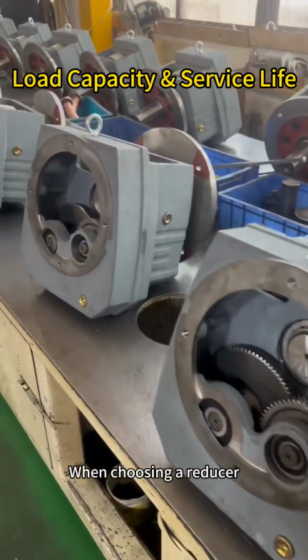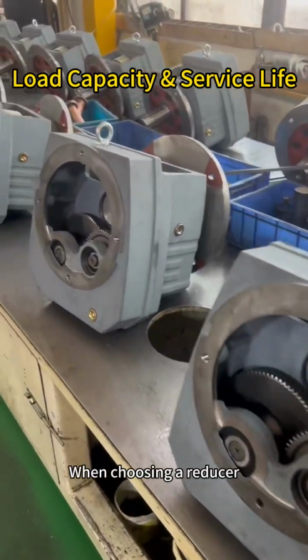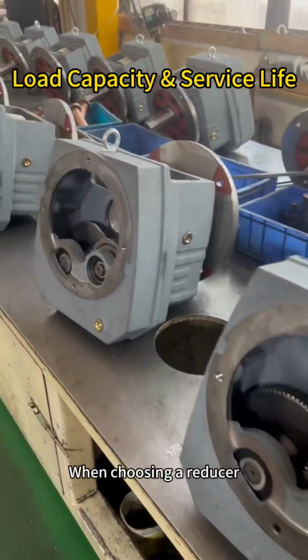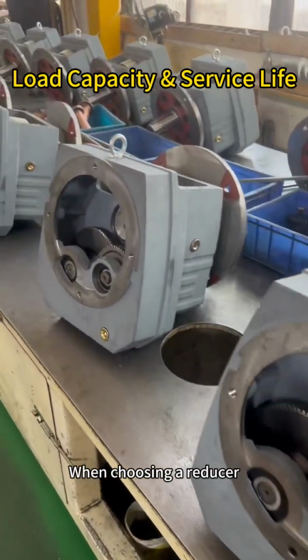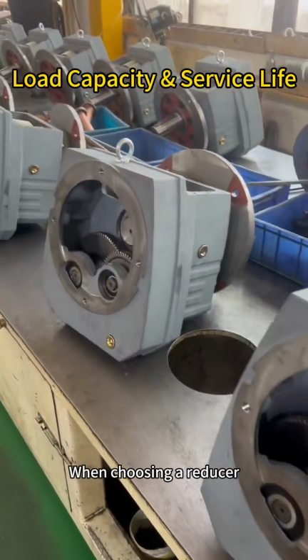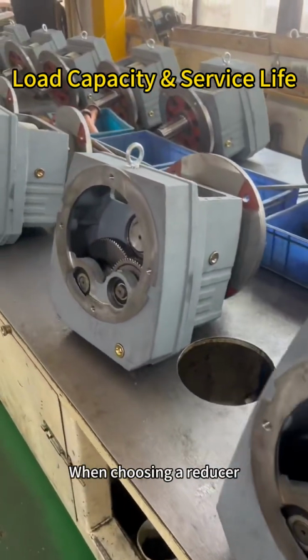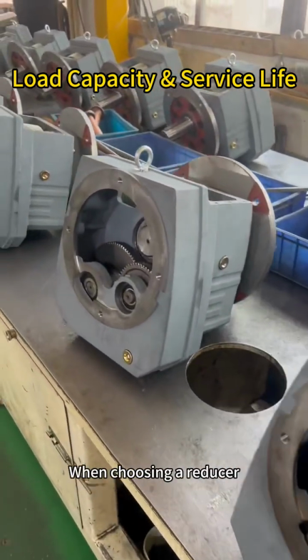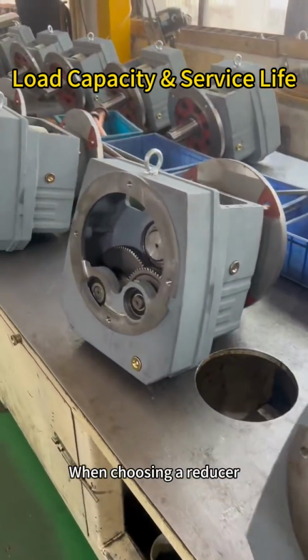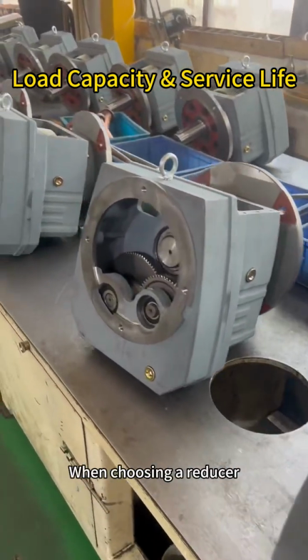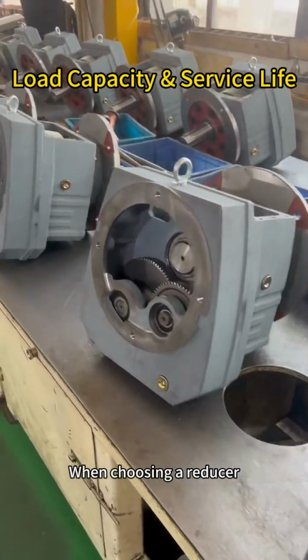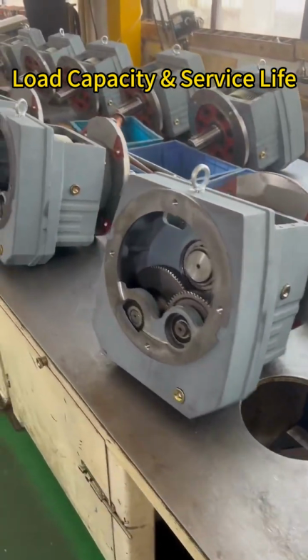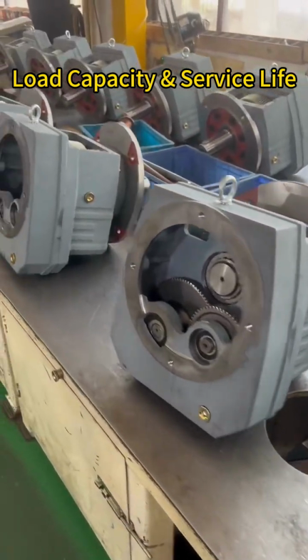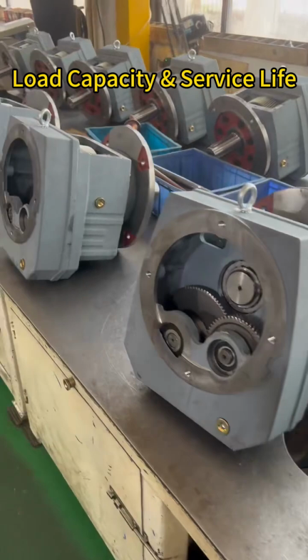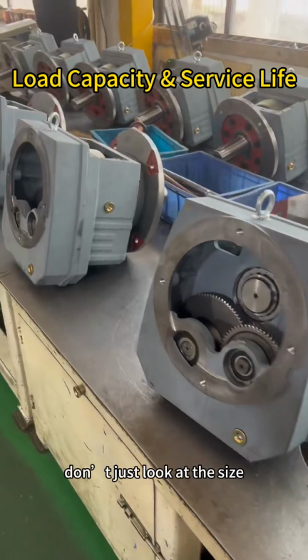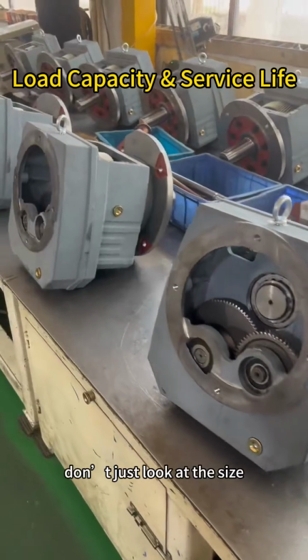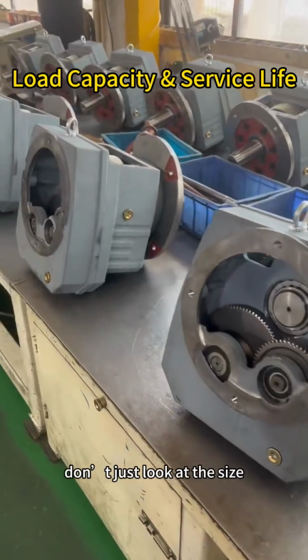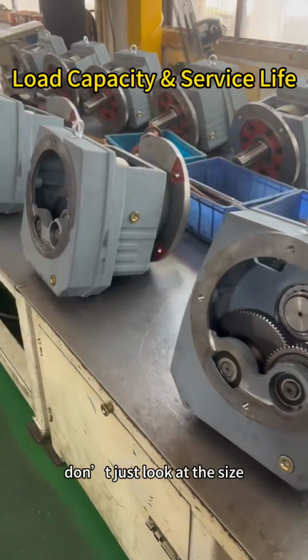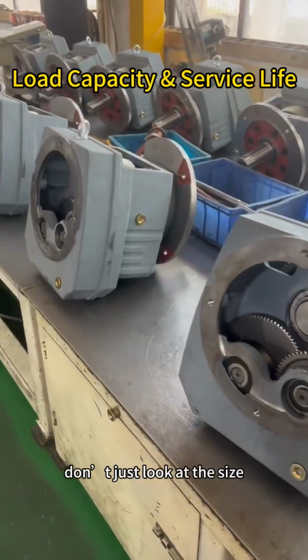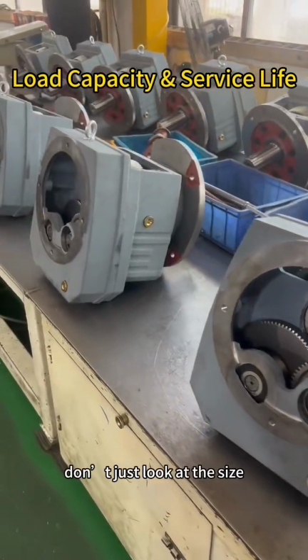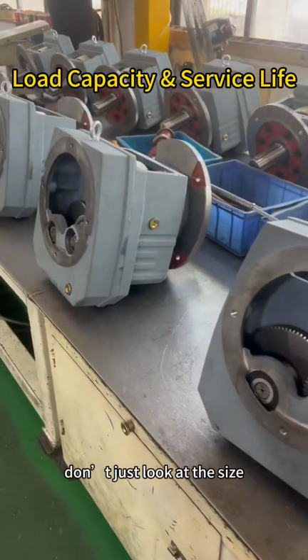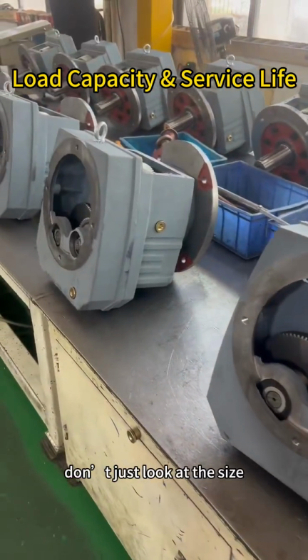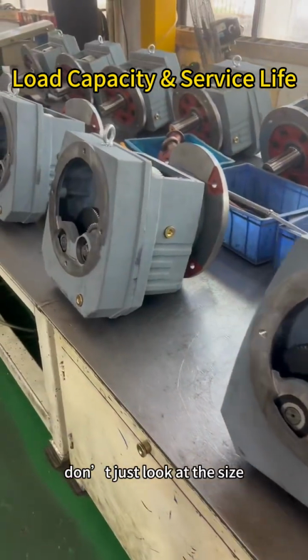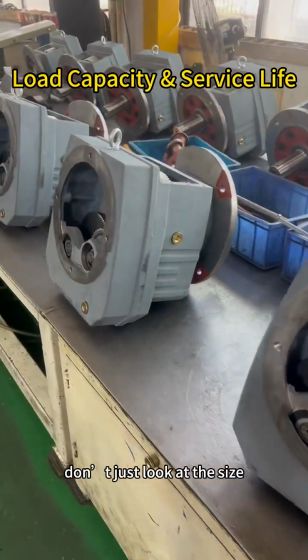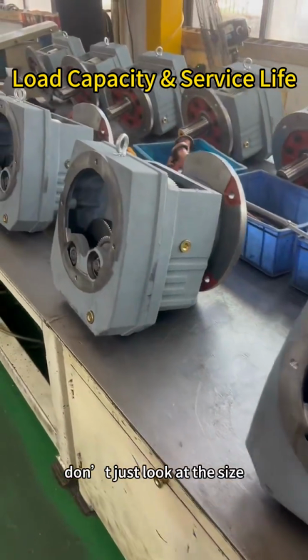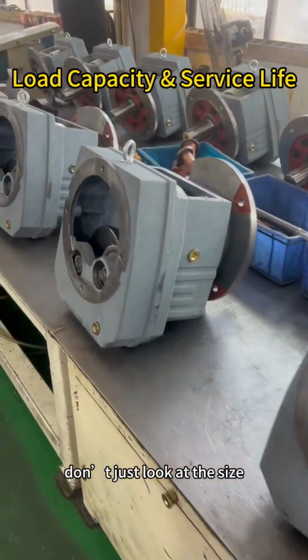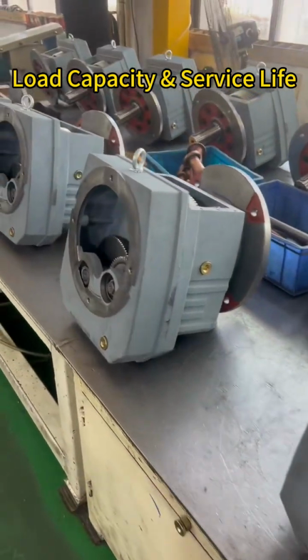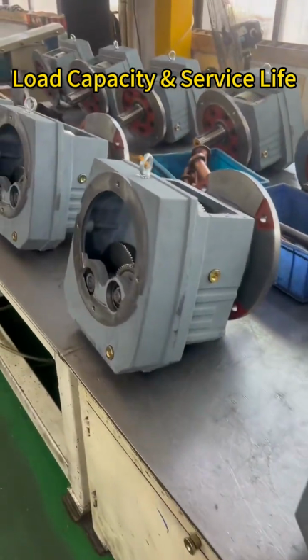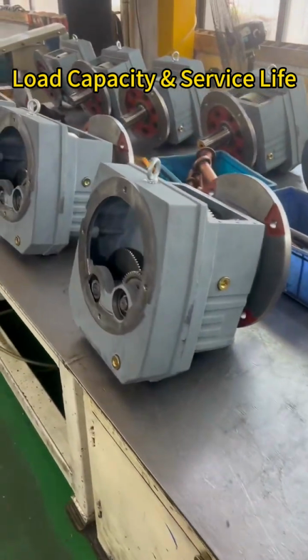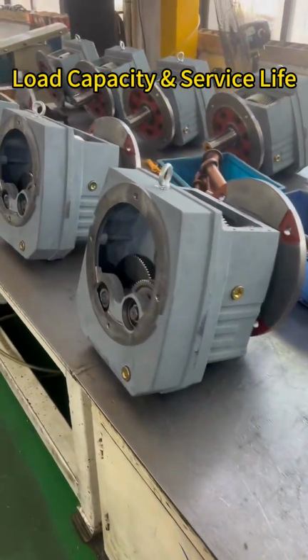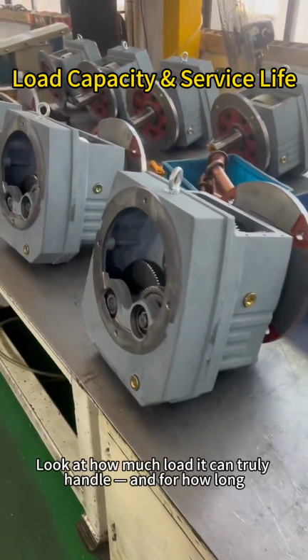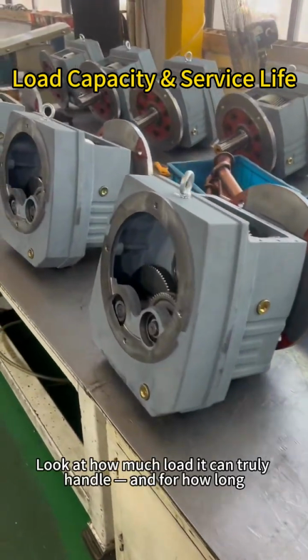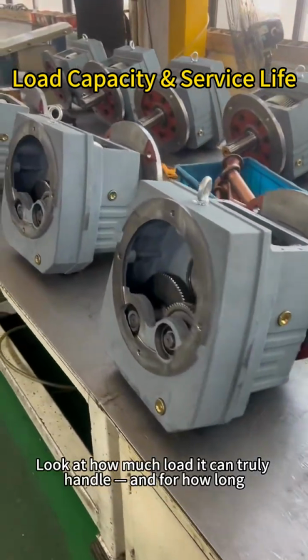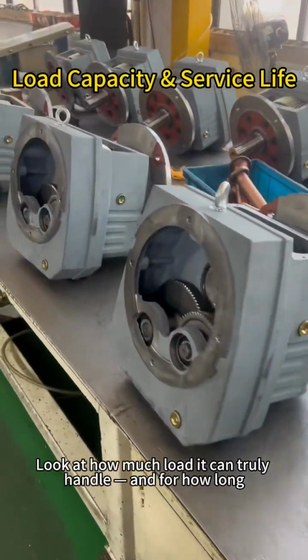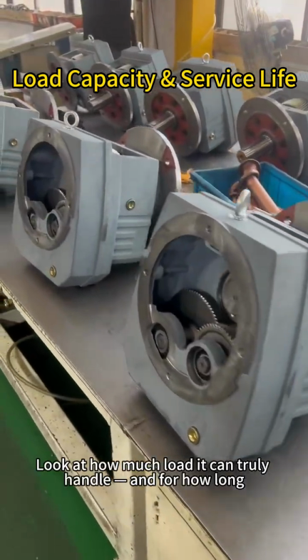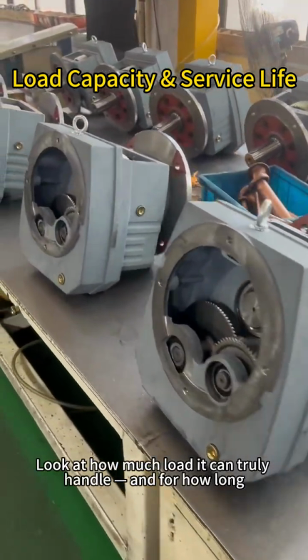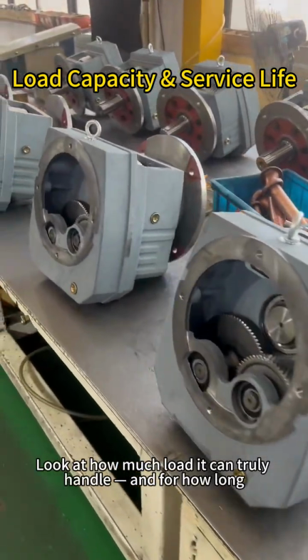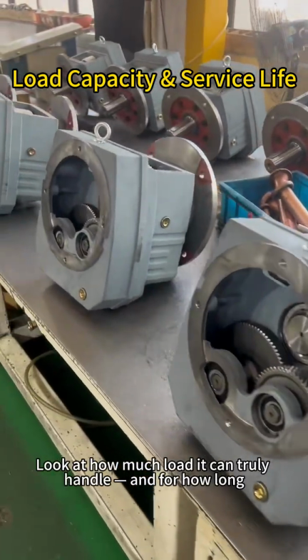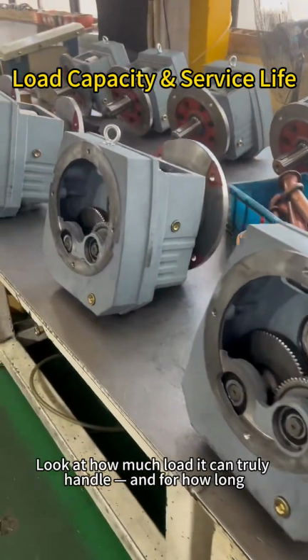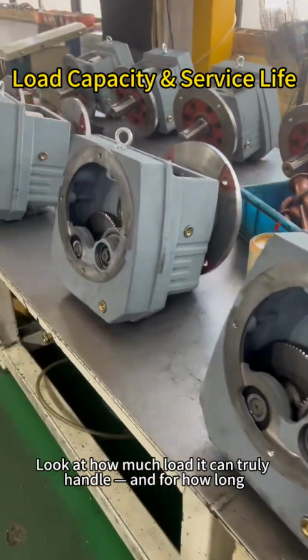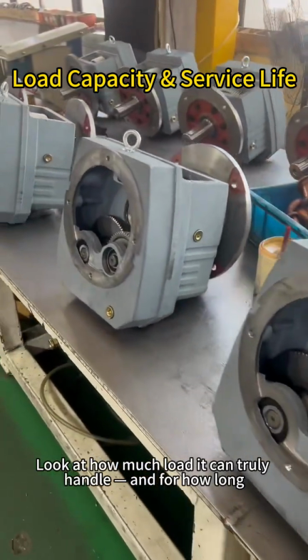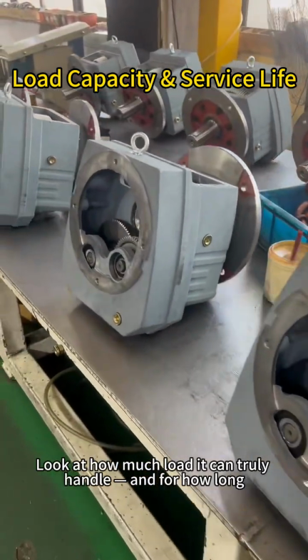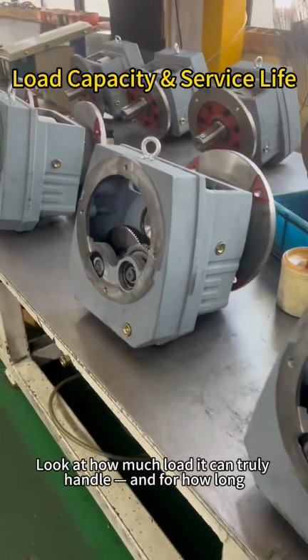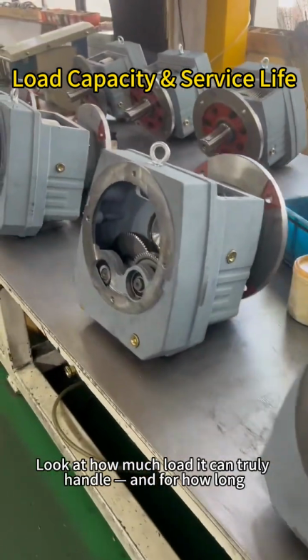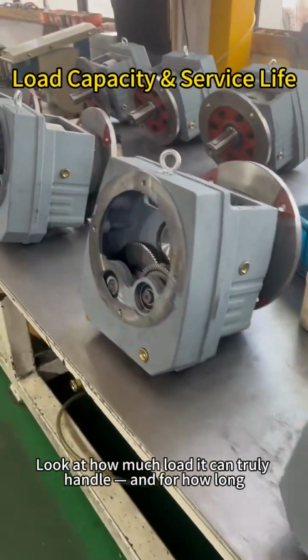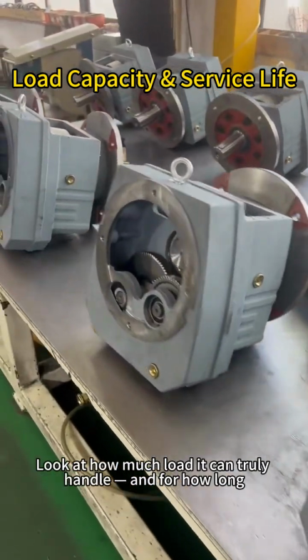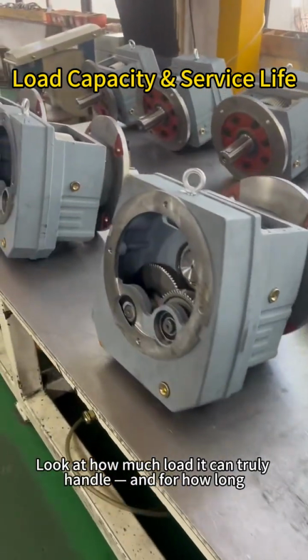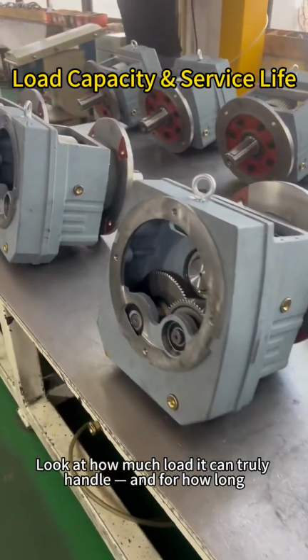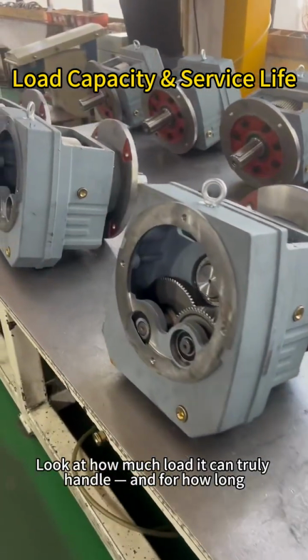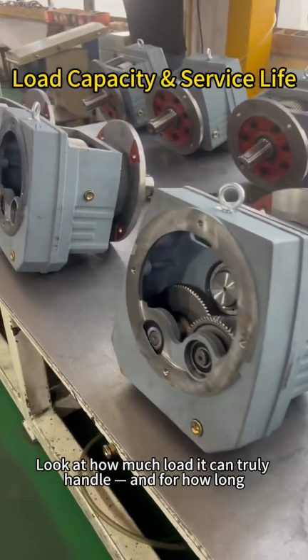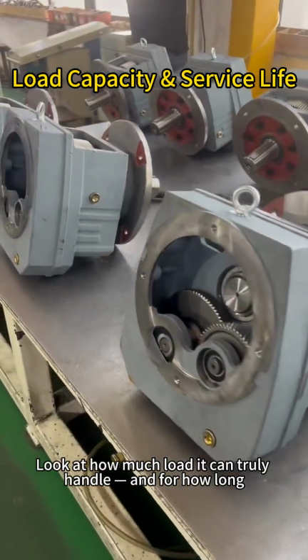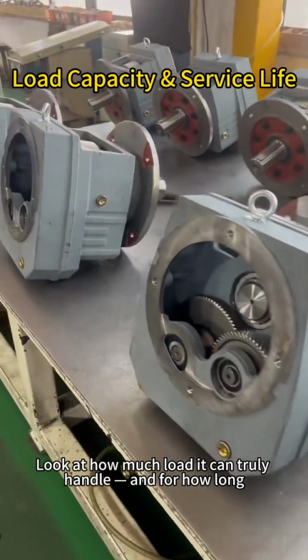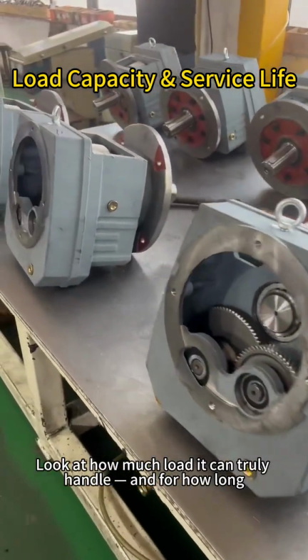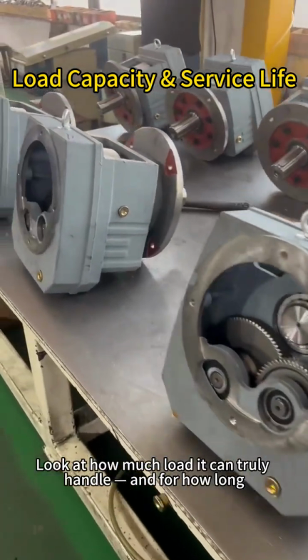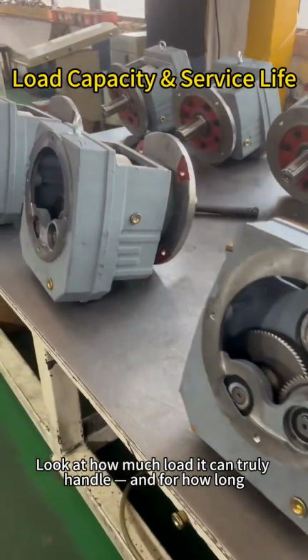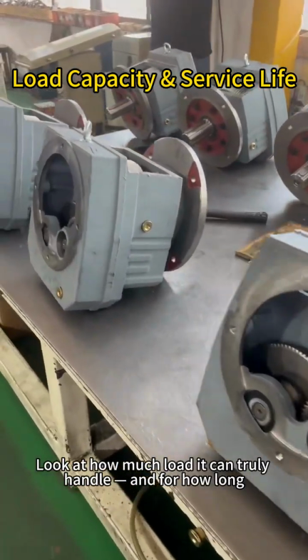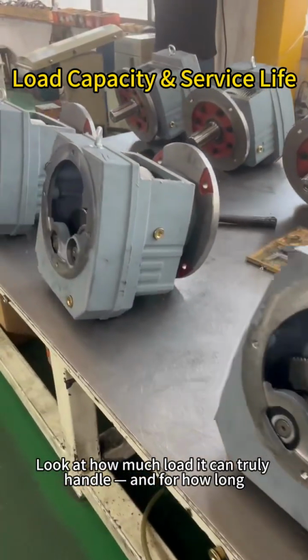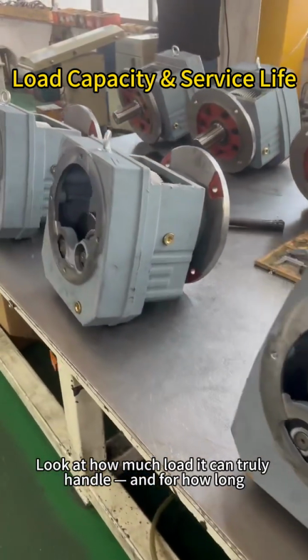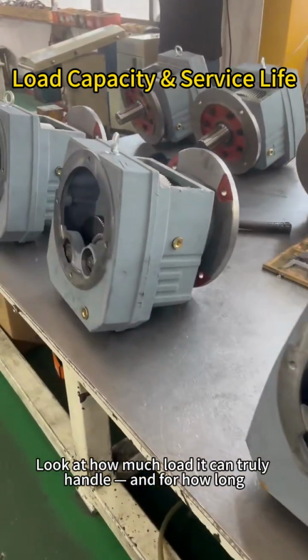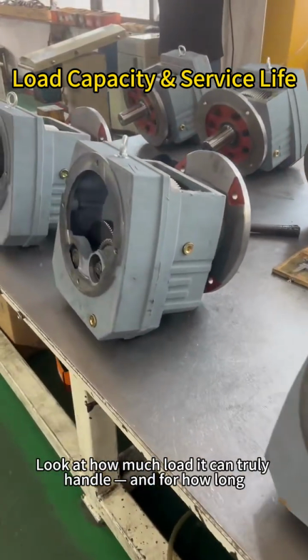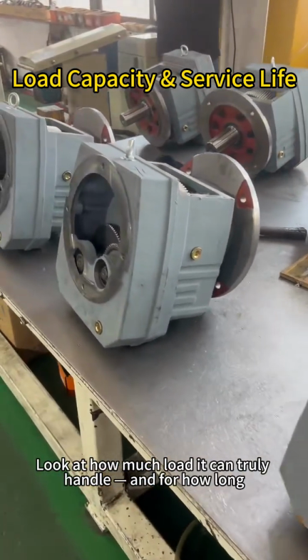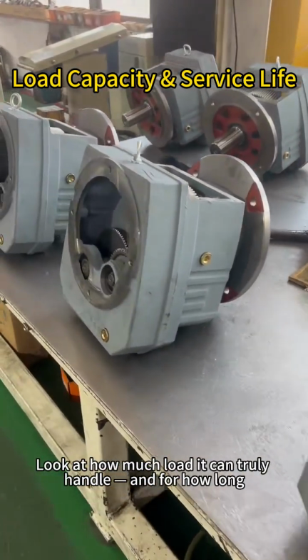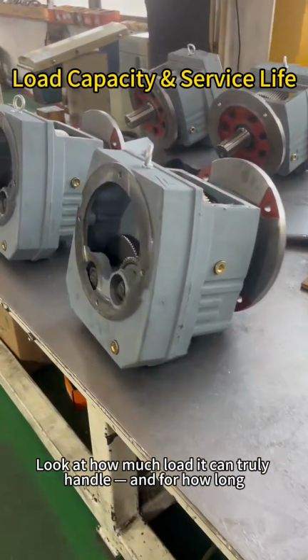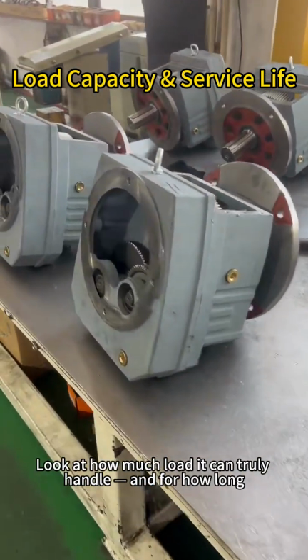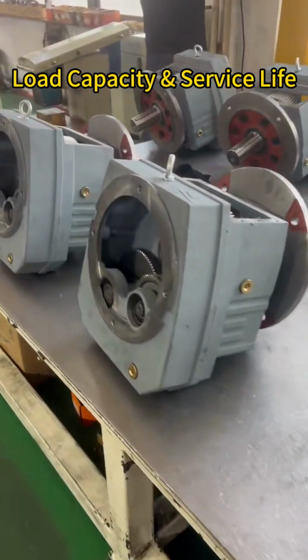When choosing a reducer, don't just look at the size. Look at how much load it can truly handle, and for how long.